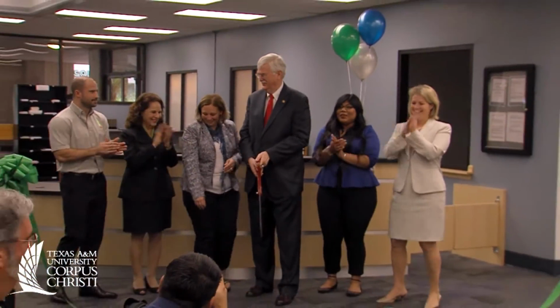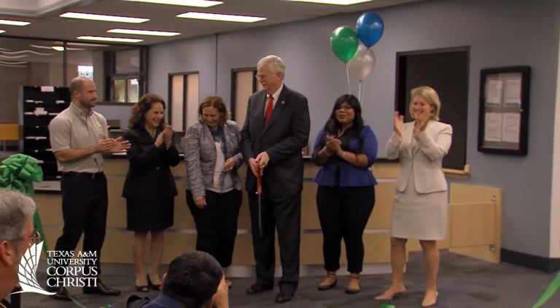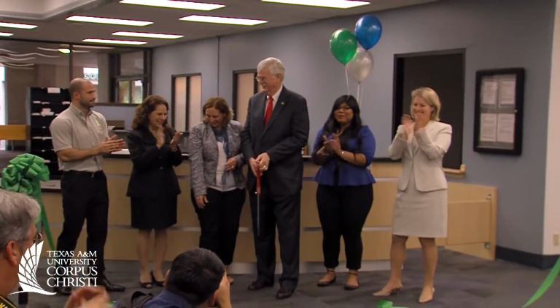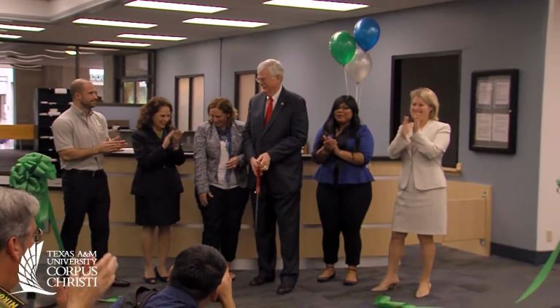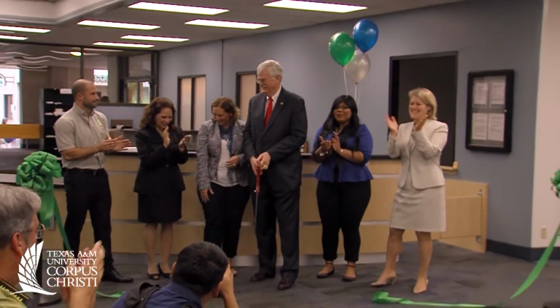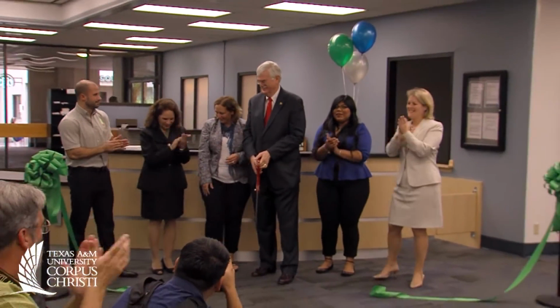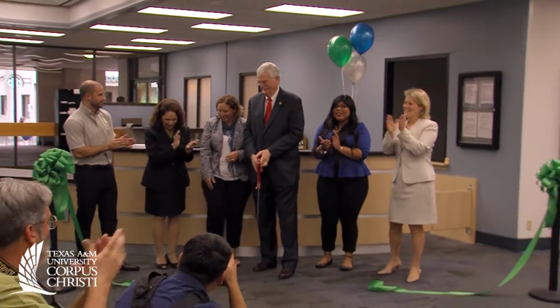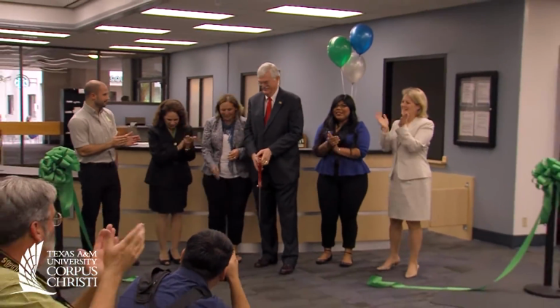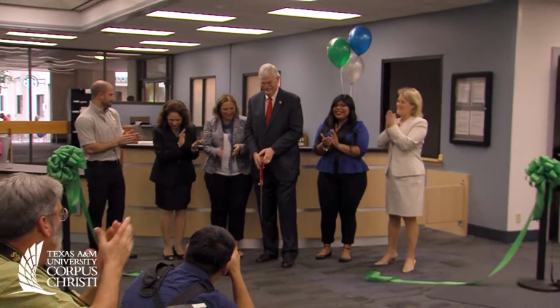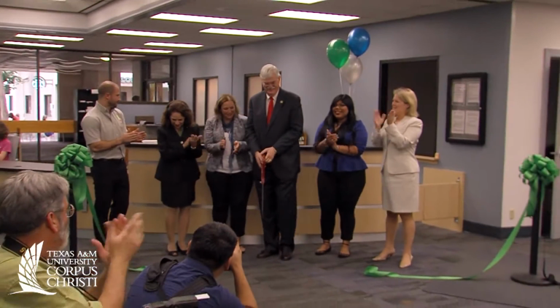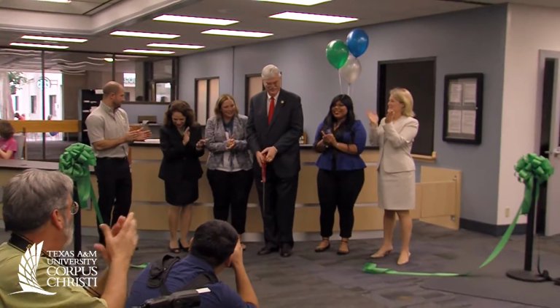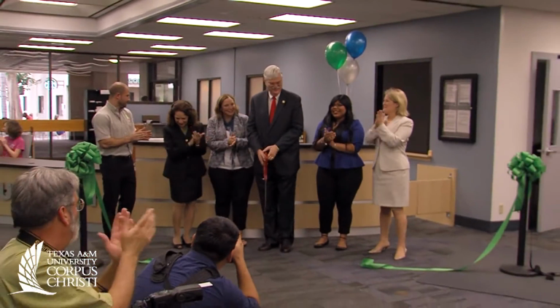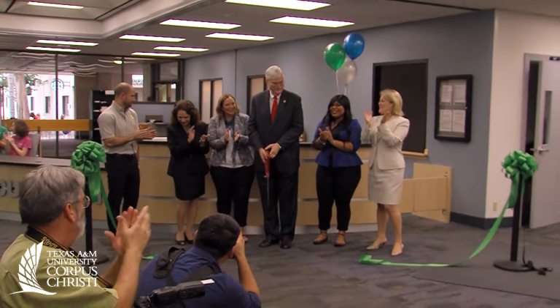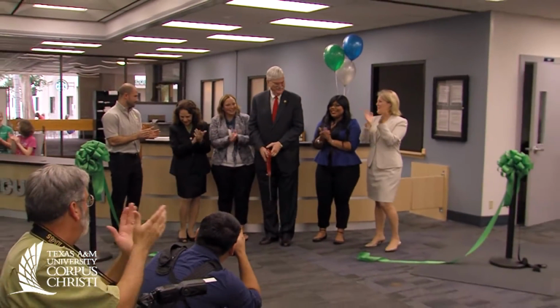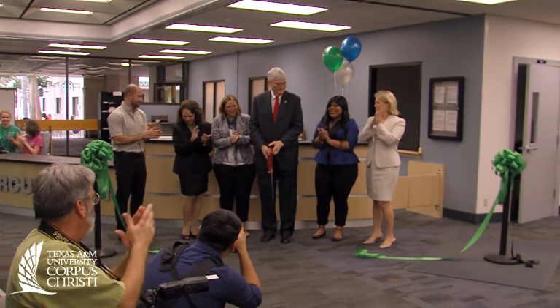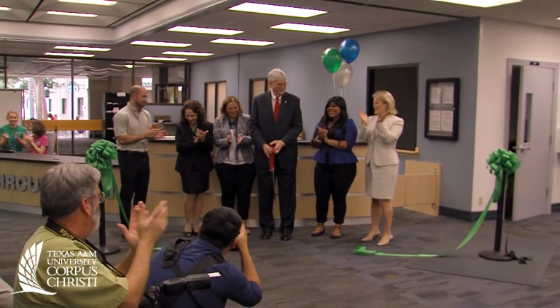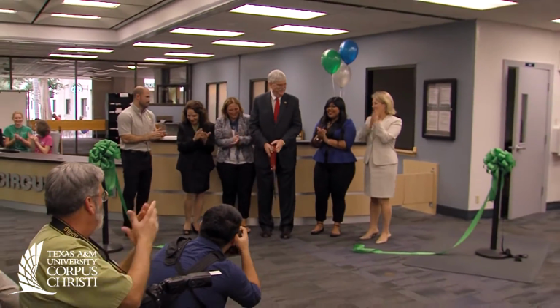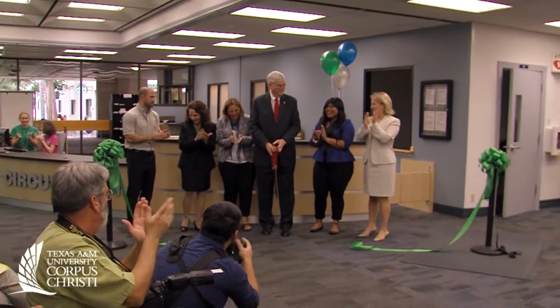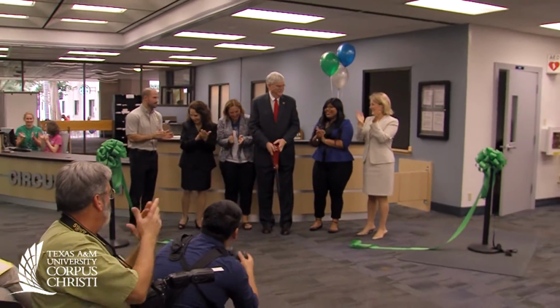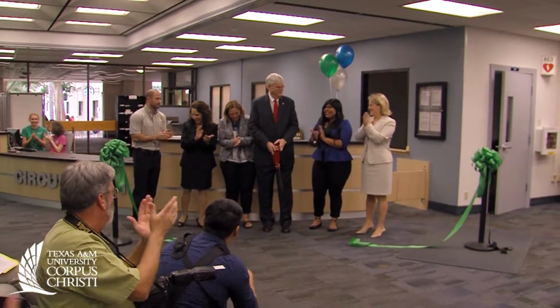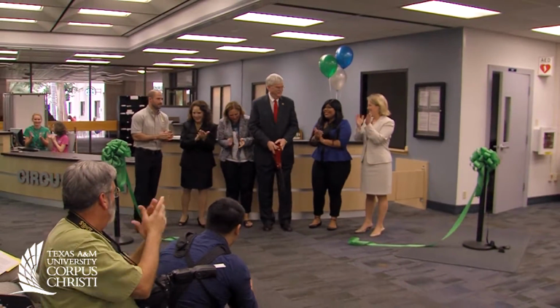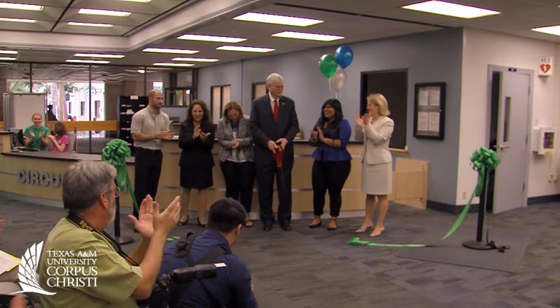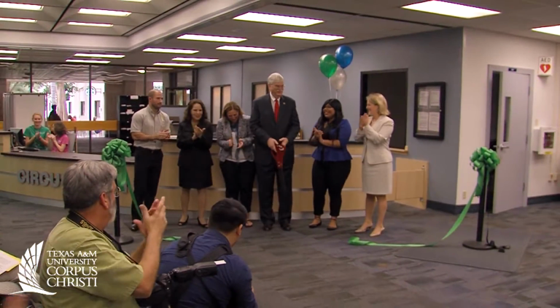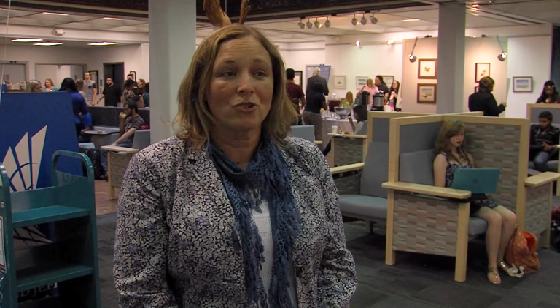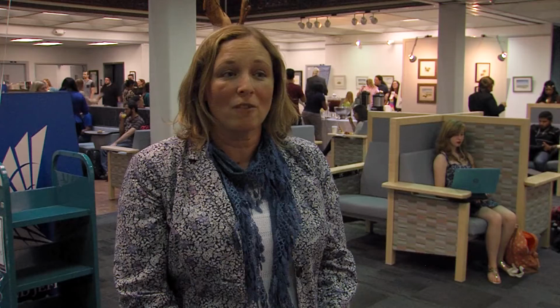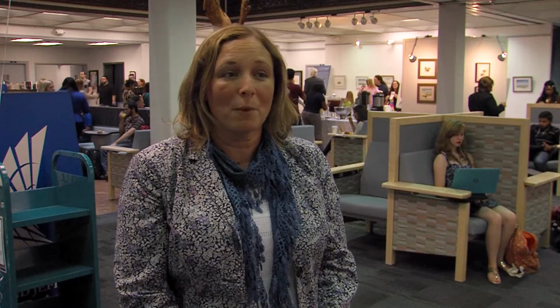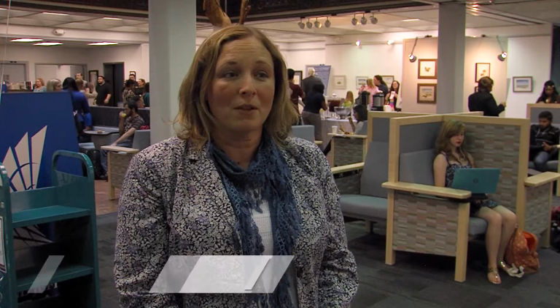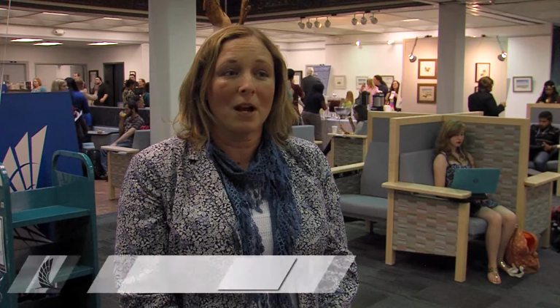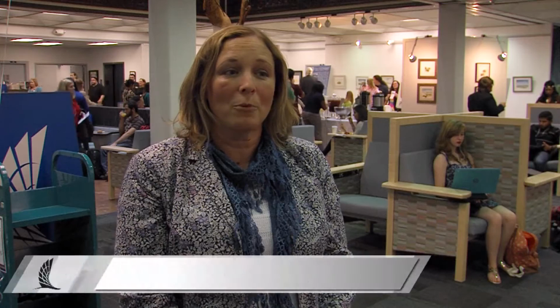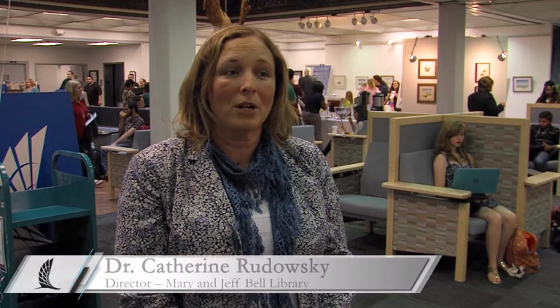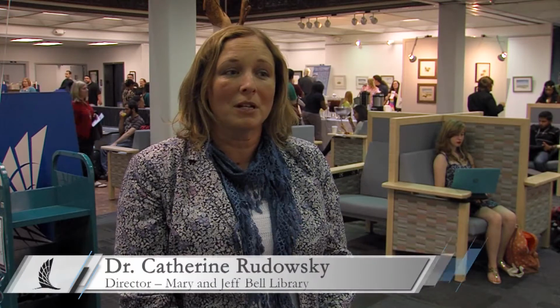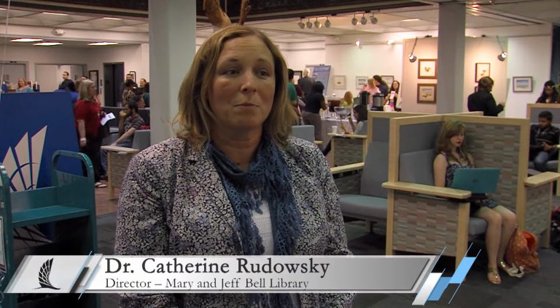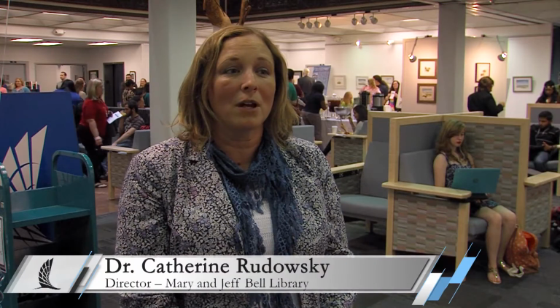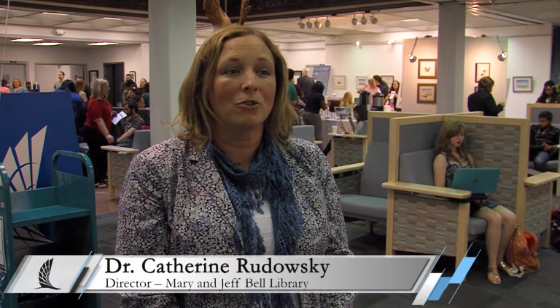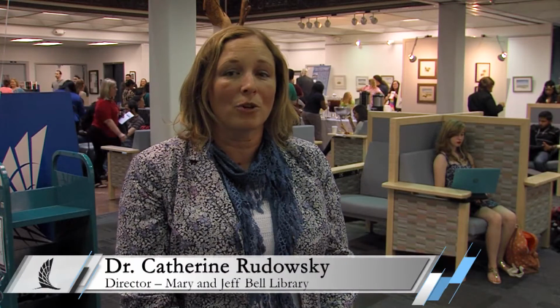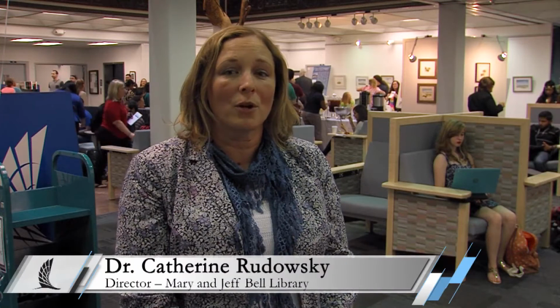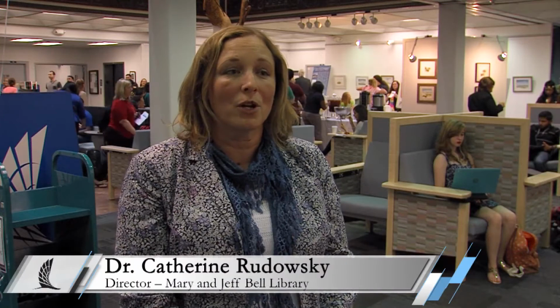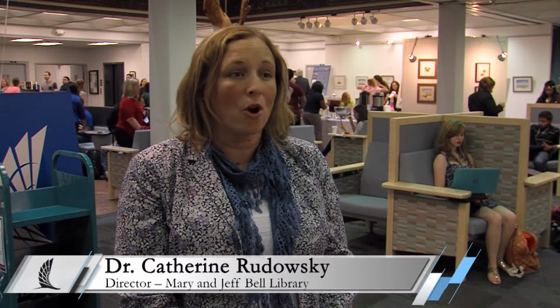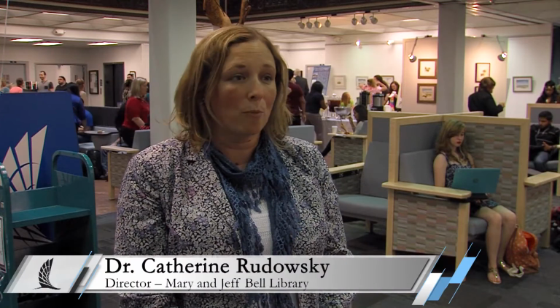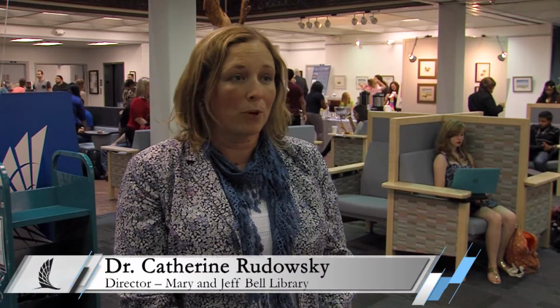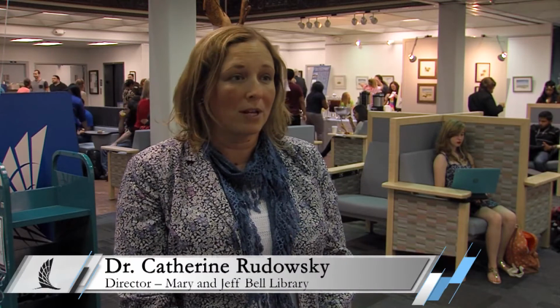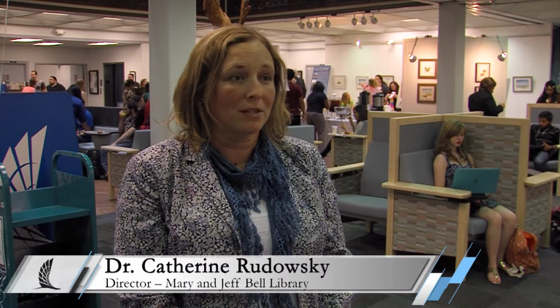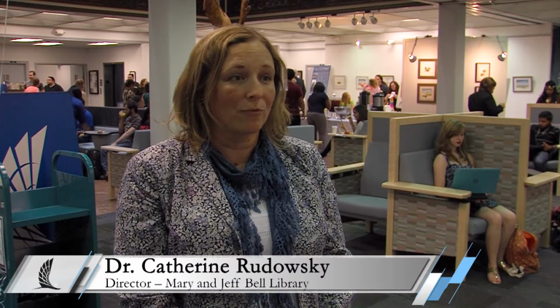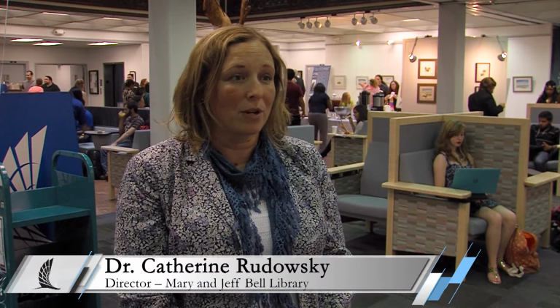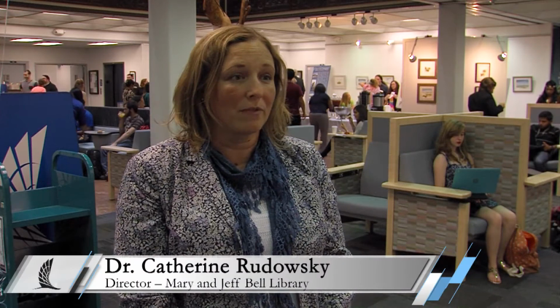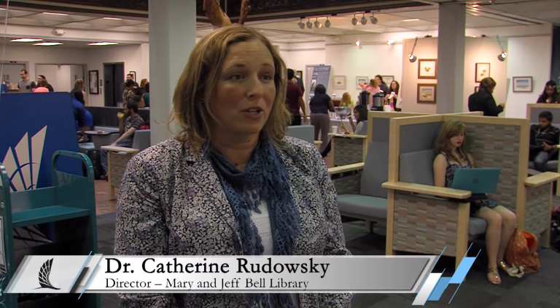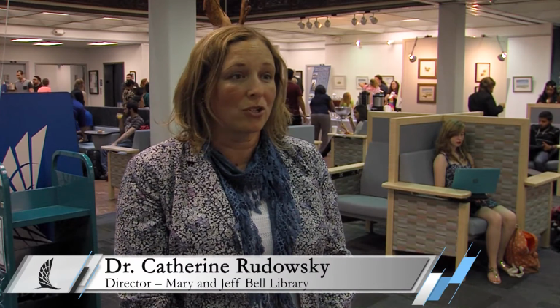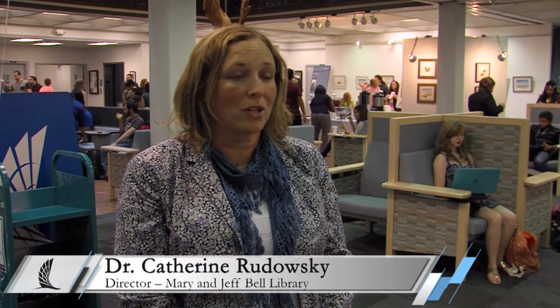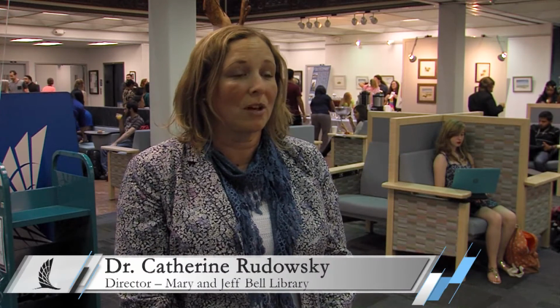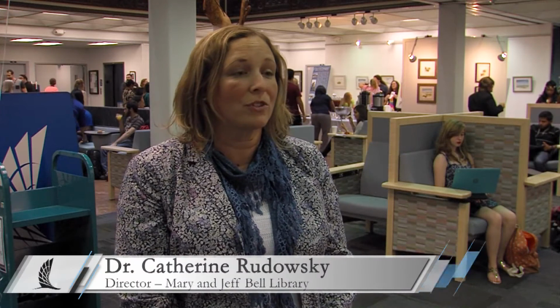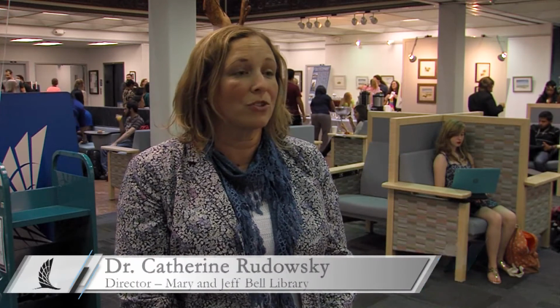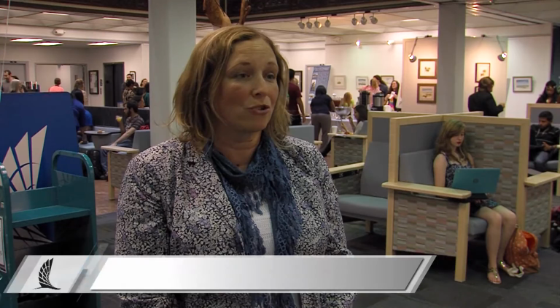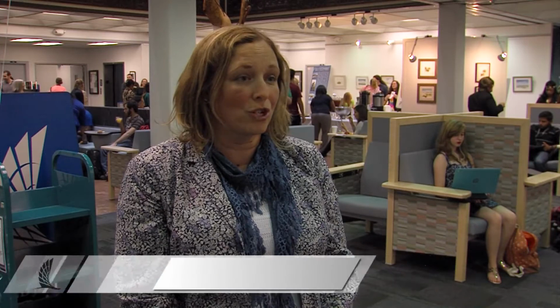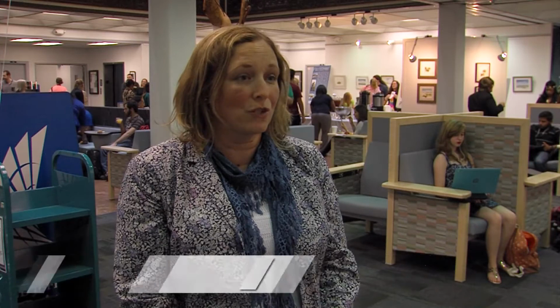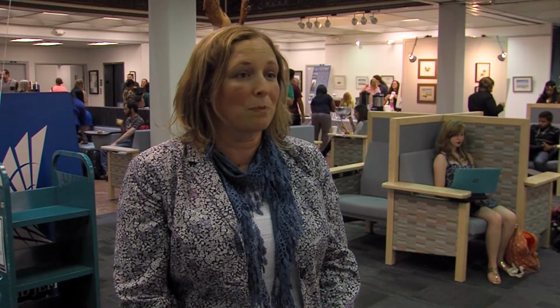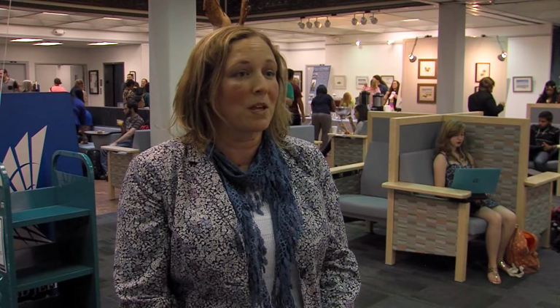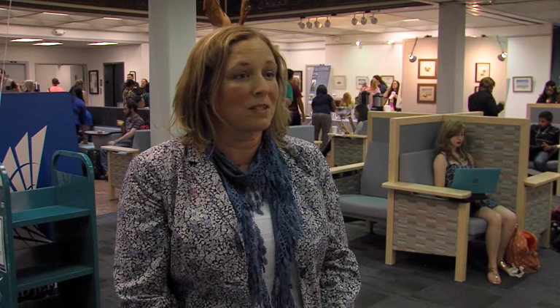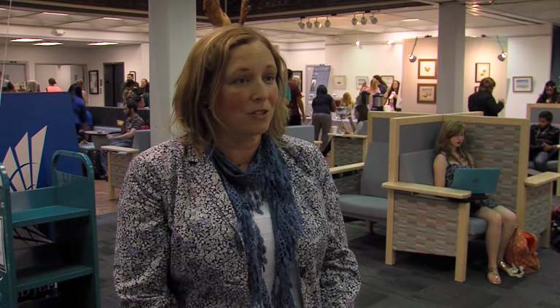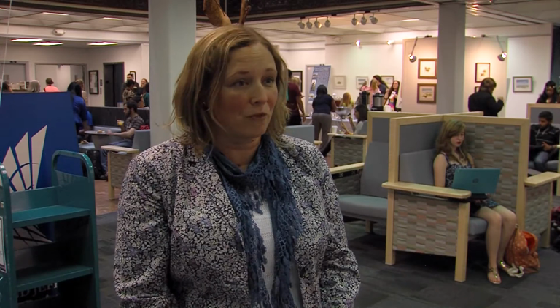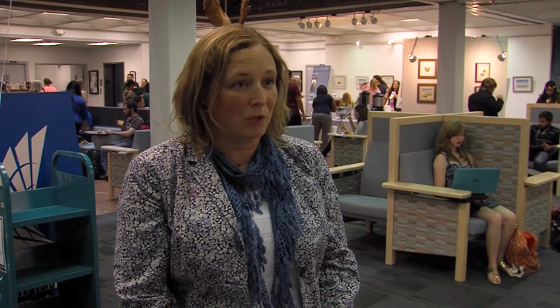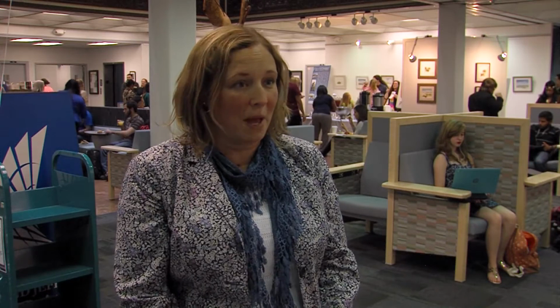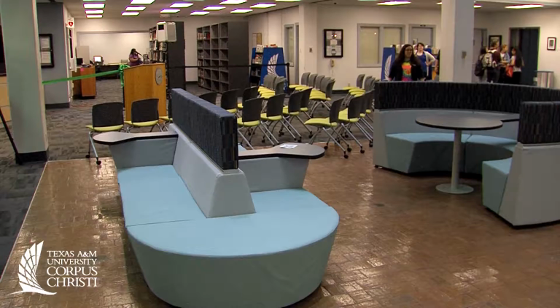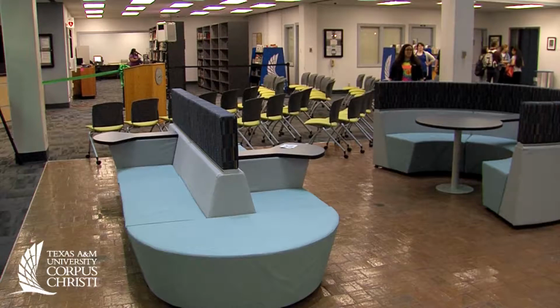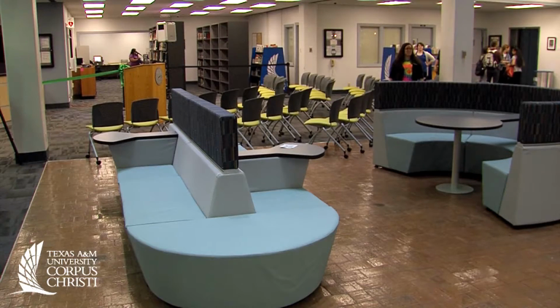We are here today to celebrate the renovations. The Mary and Jeff Bell Library has been undergoing a comprehensive renovation of the student use spaces over the past year.